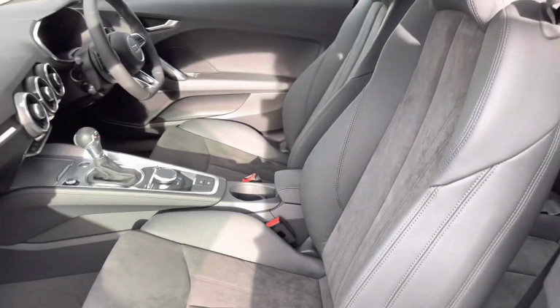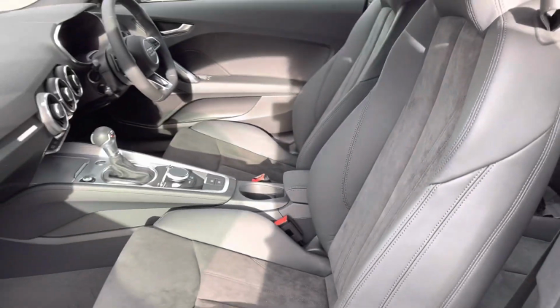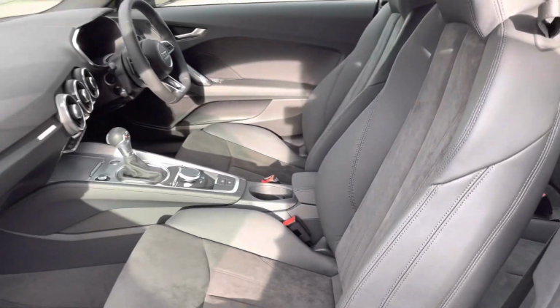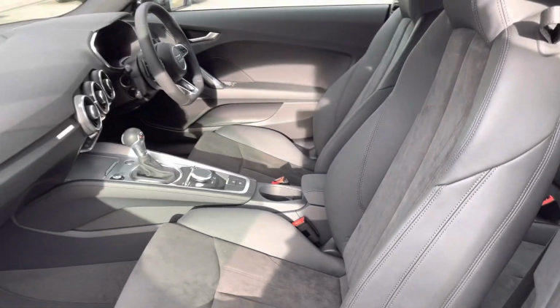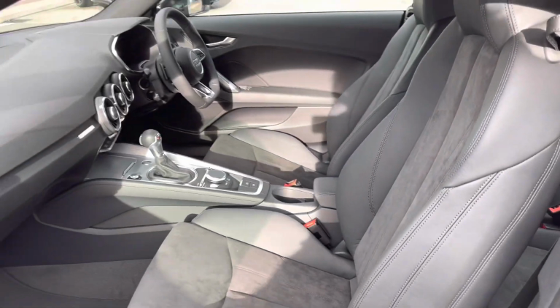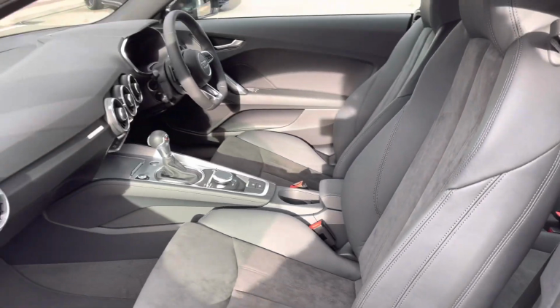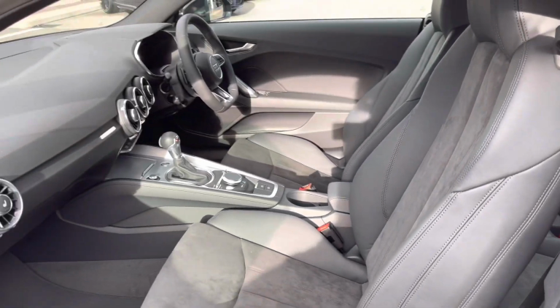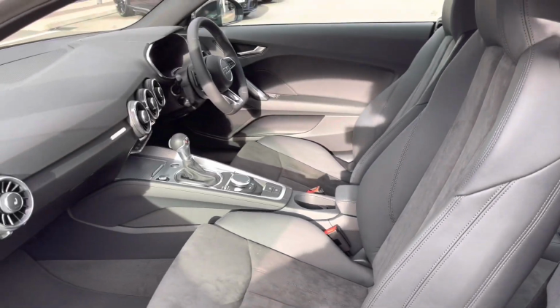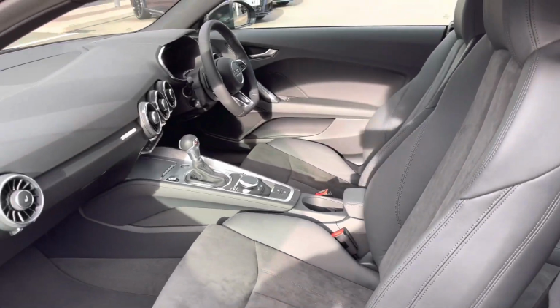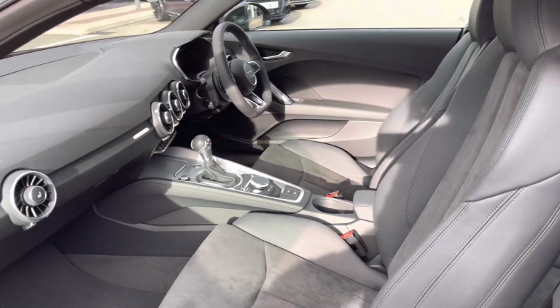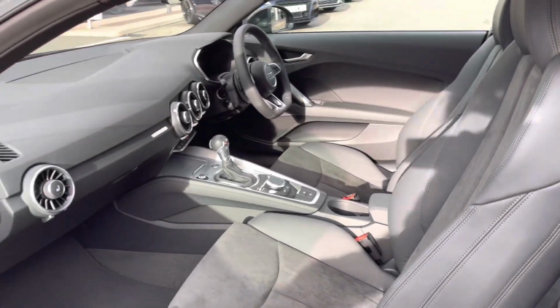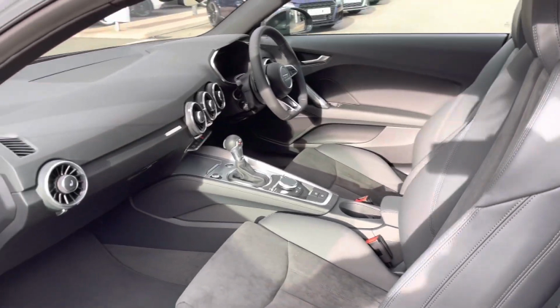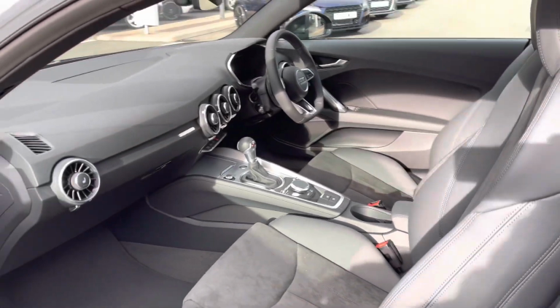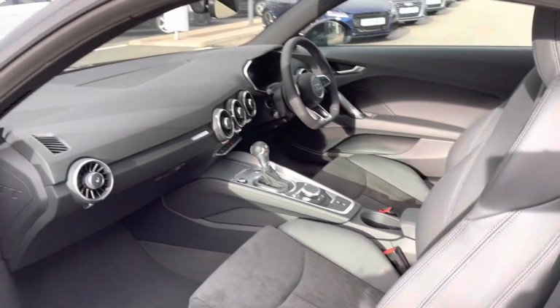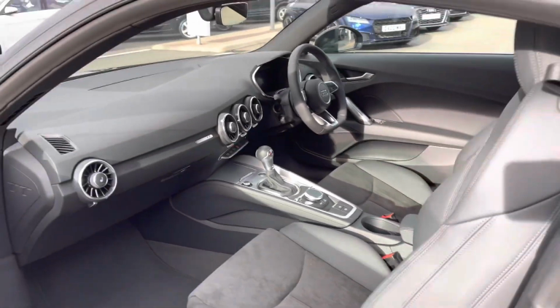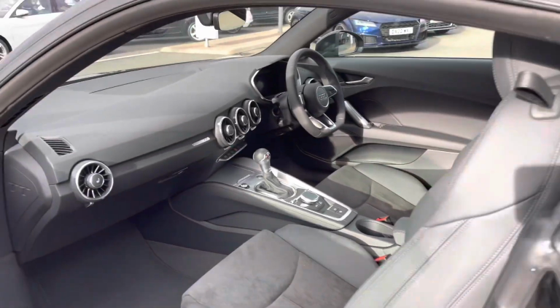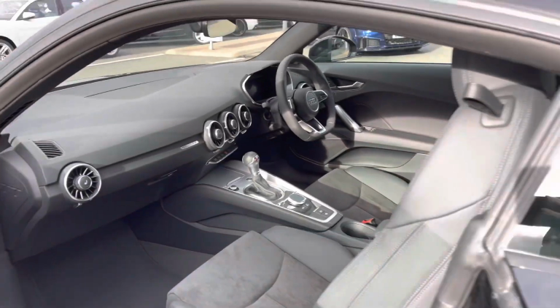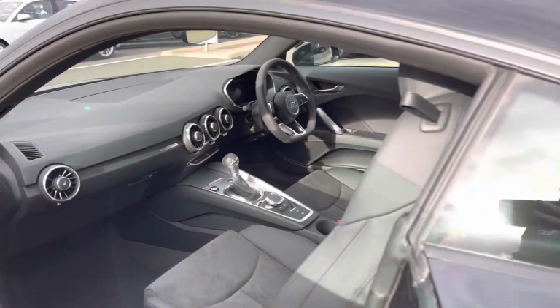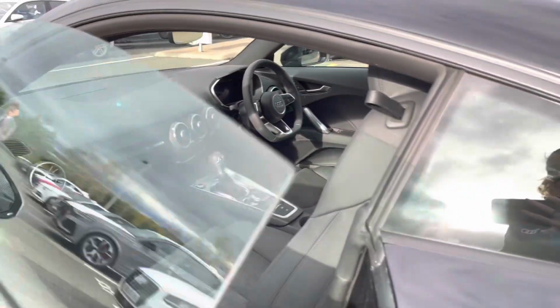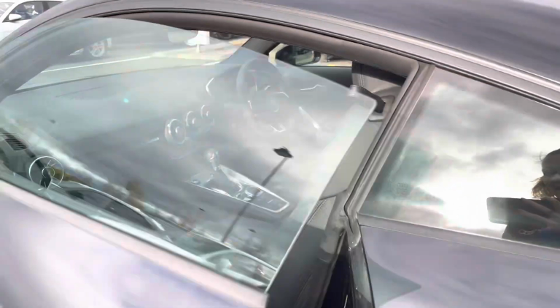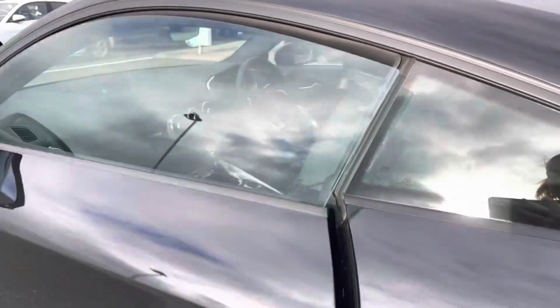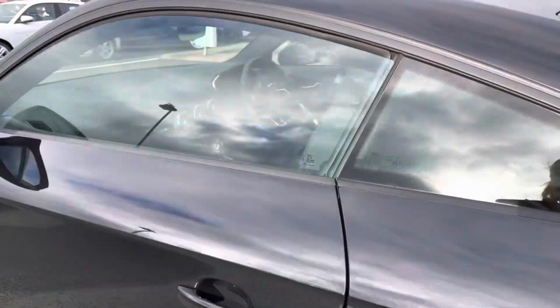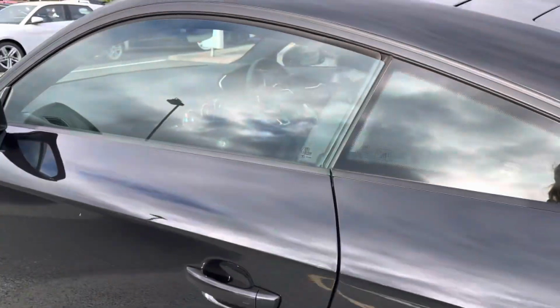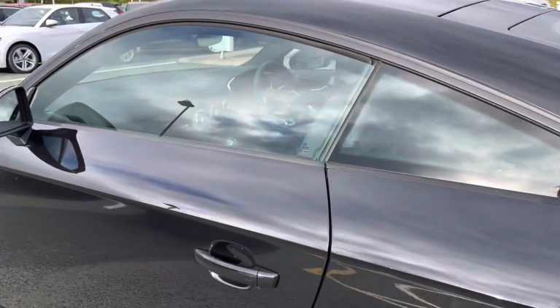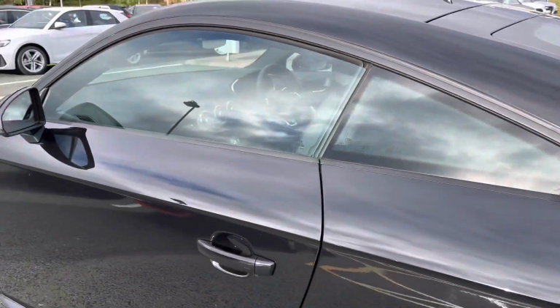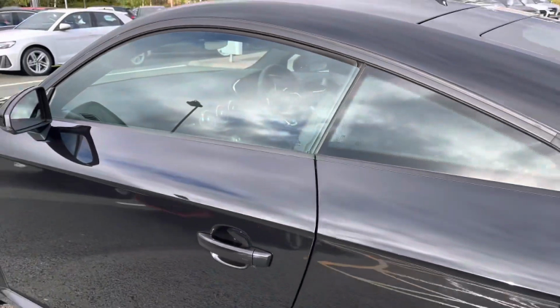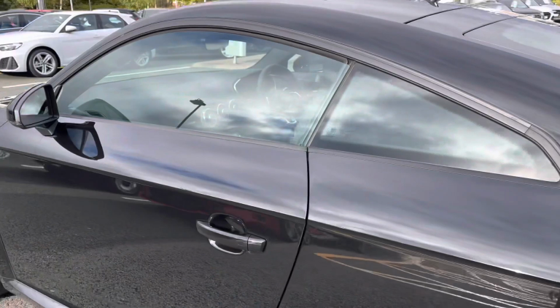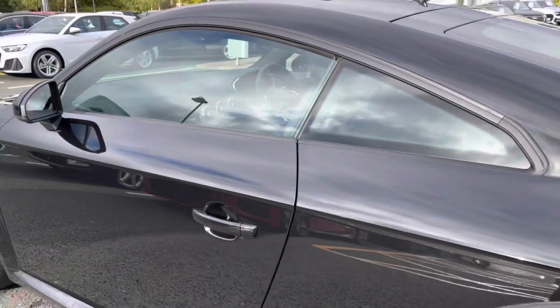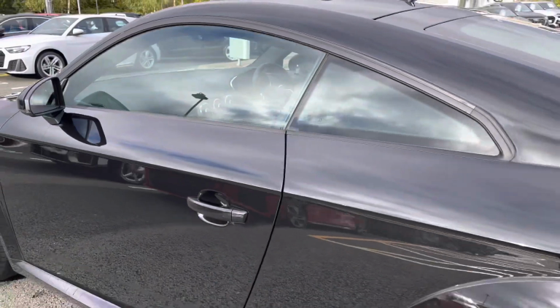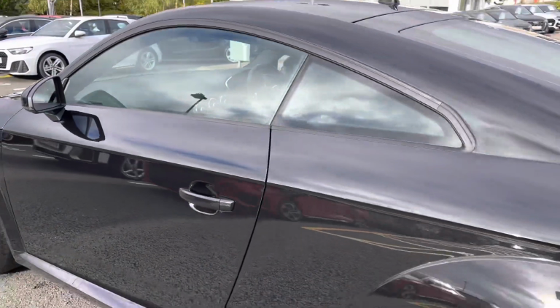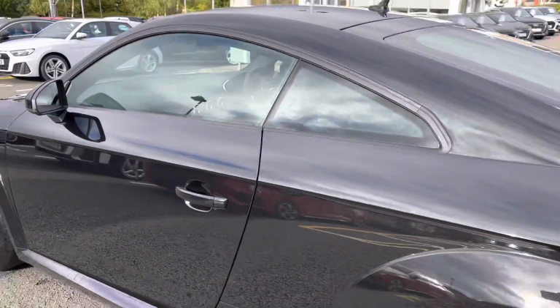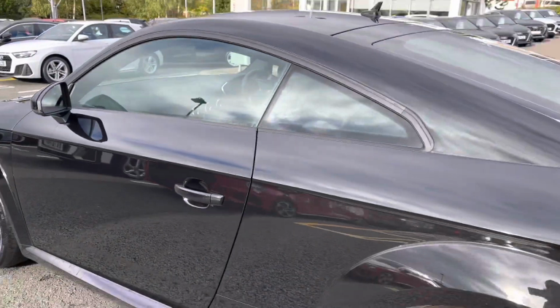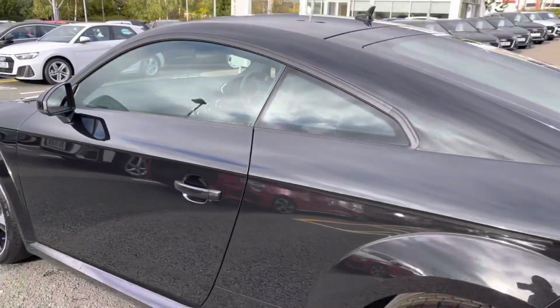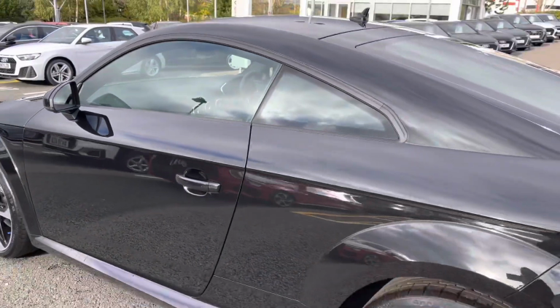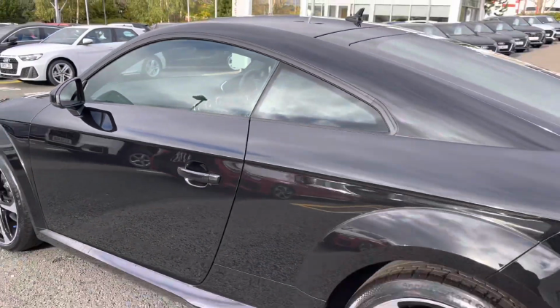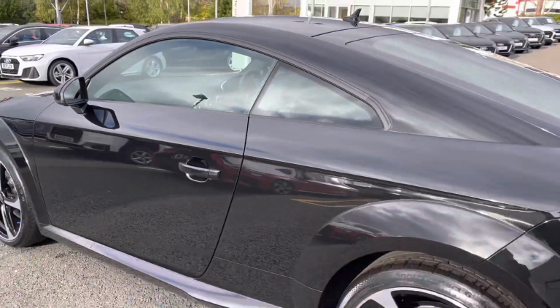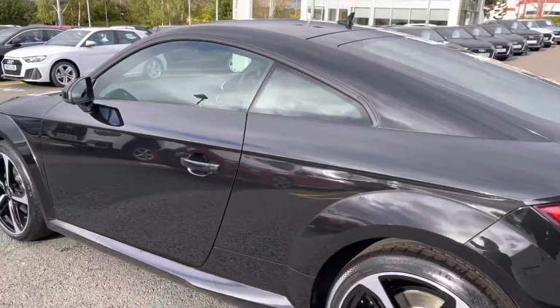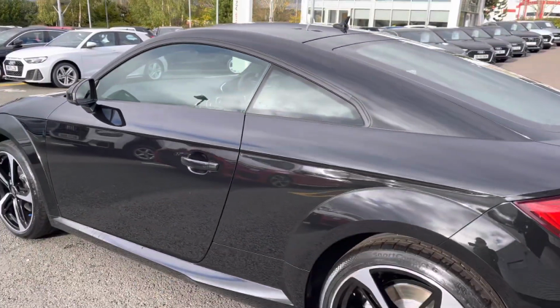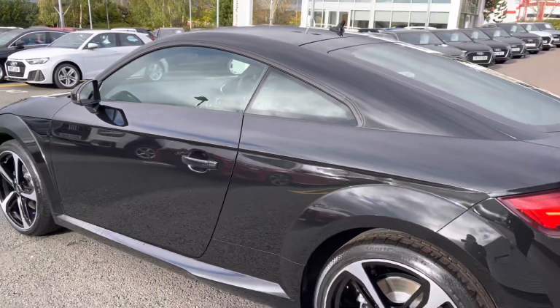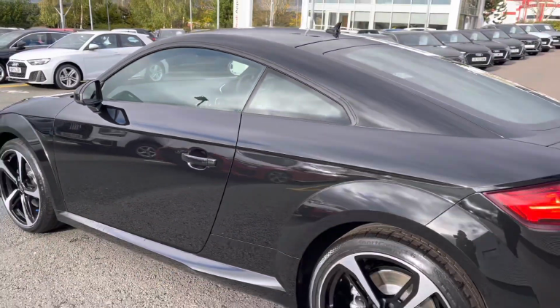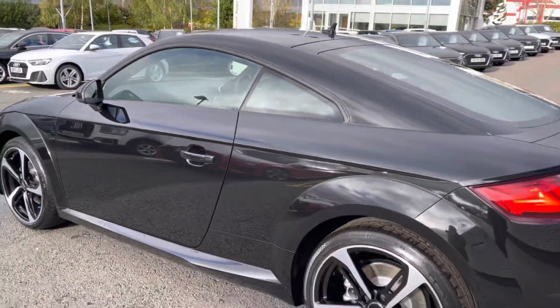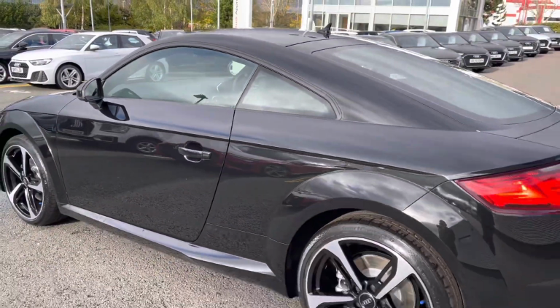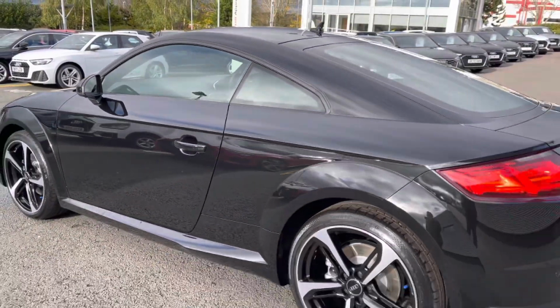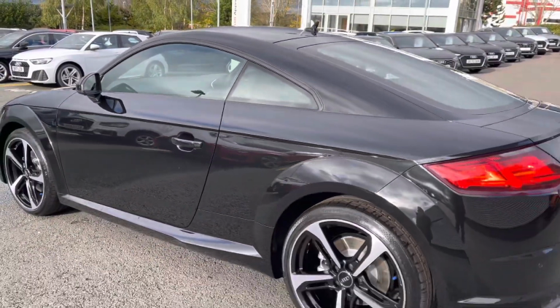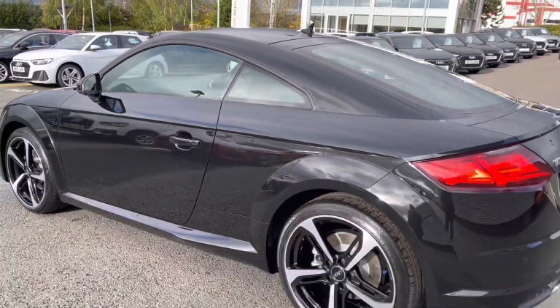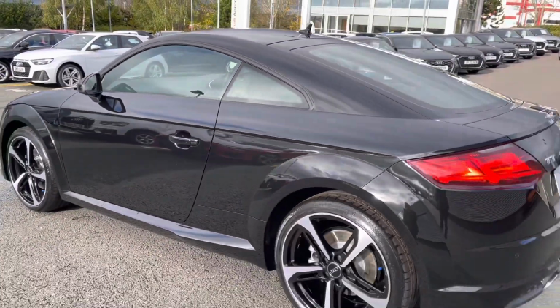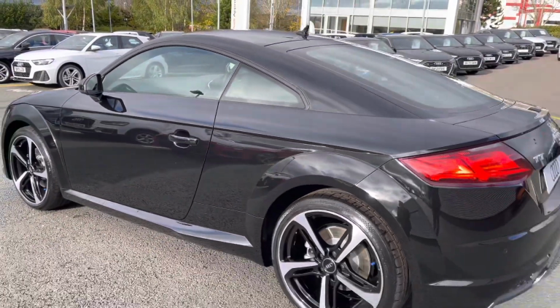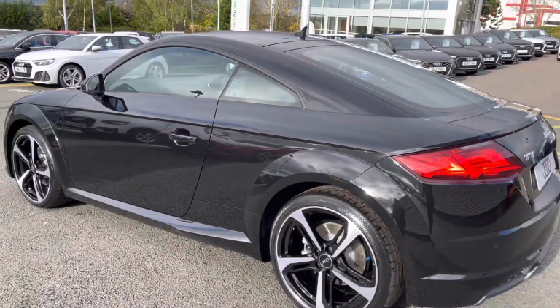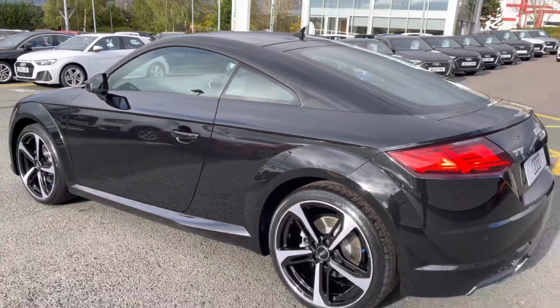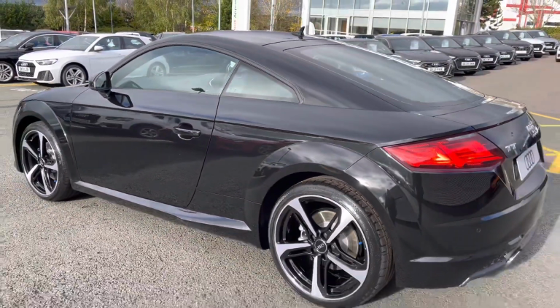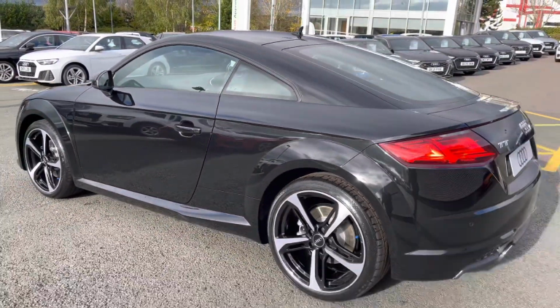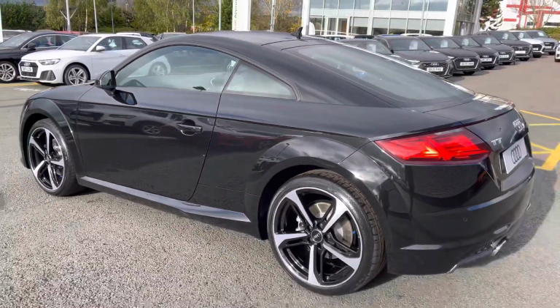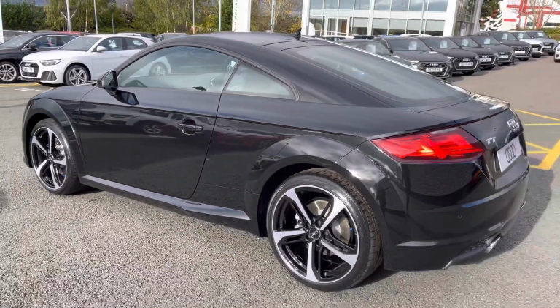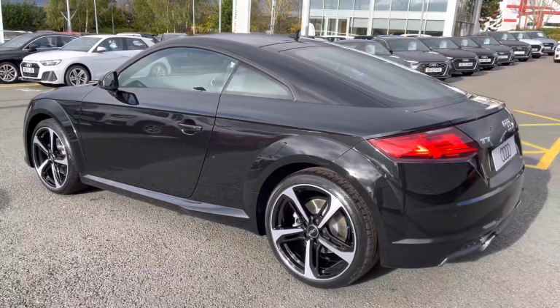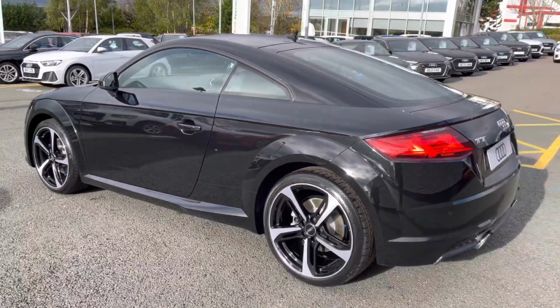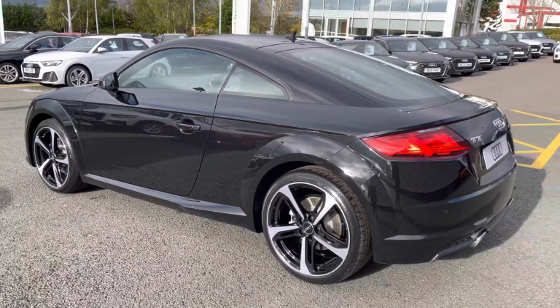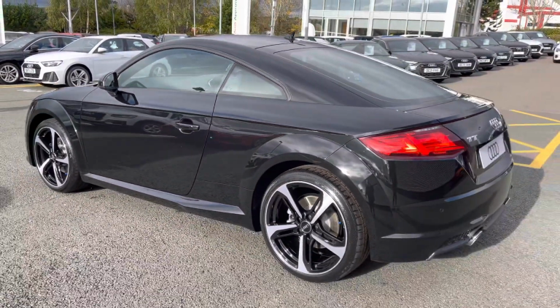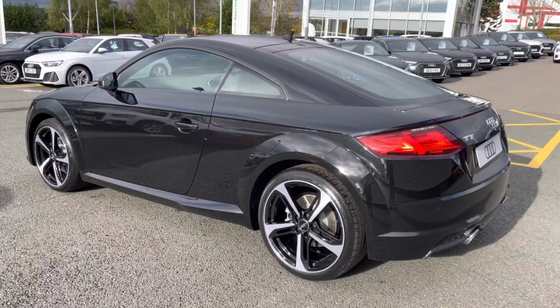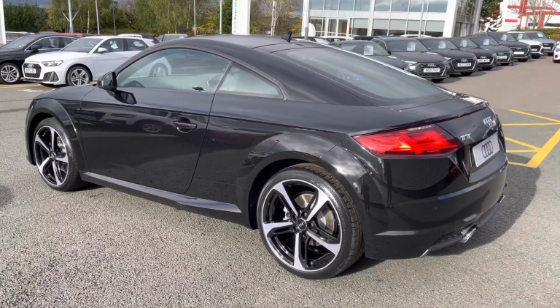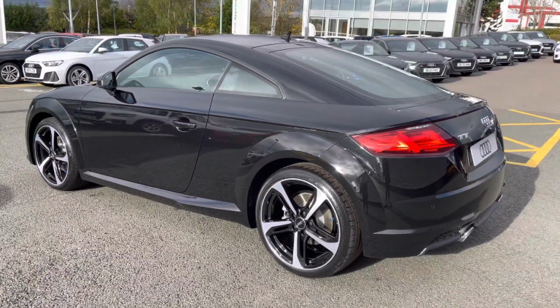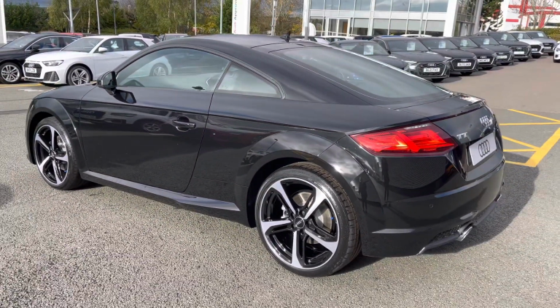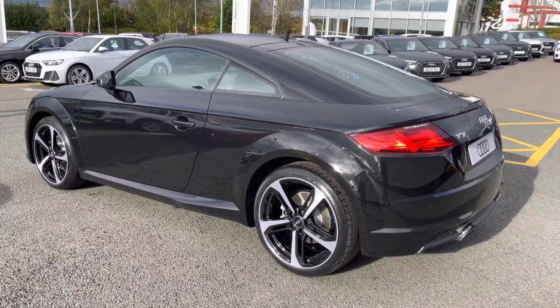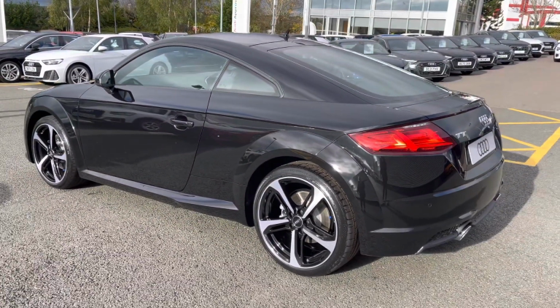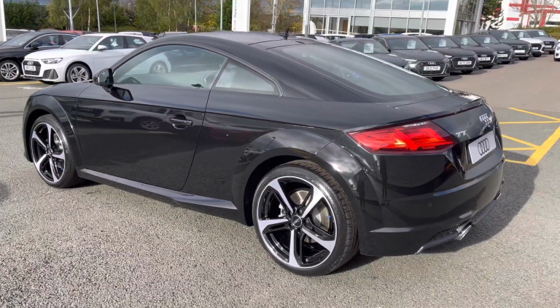As this is a three-door Audi vehicle, you access the rear seats by pulling the front seats forward.